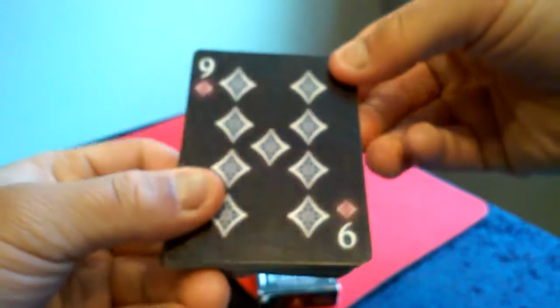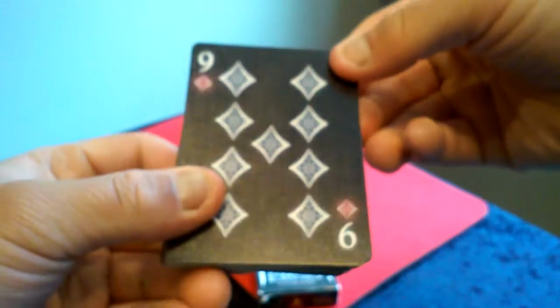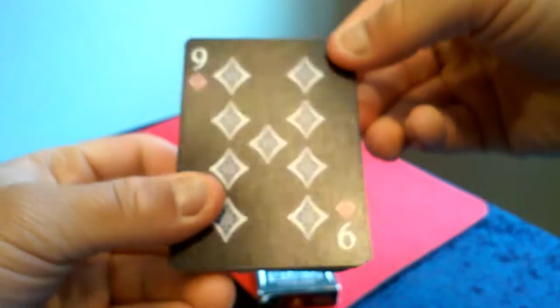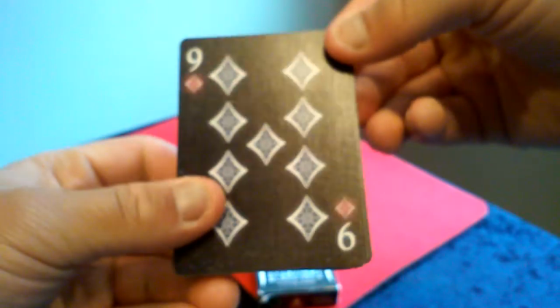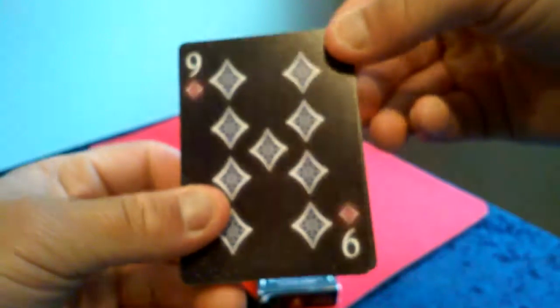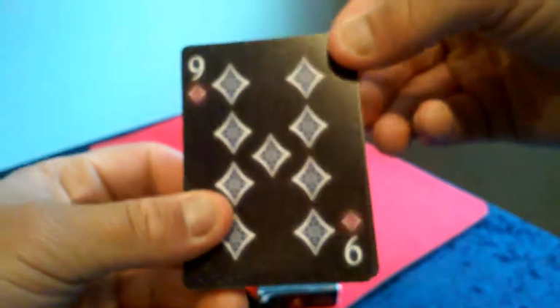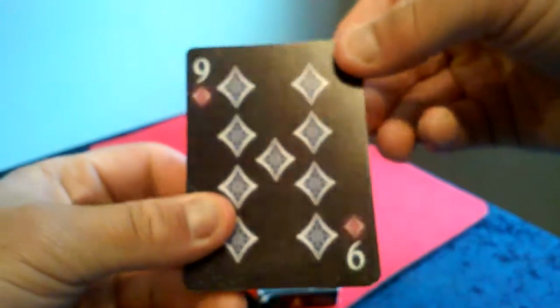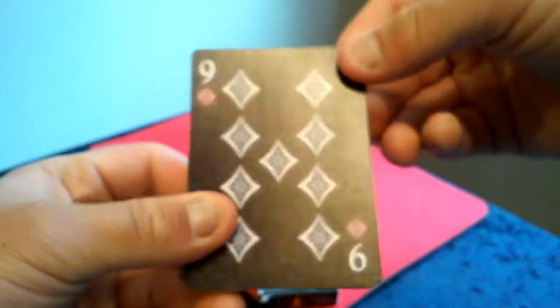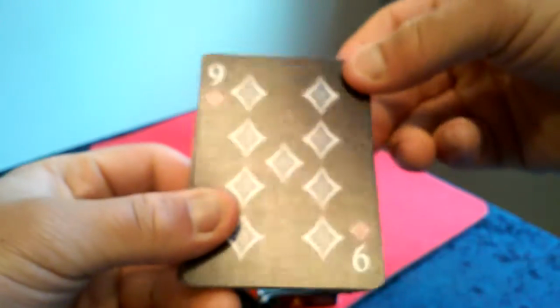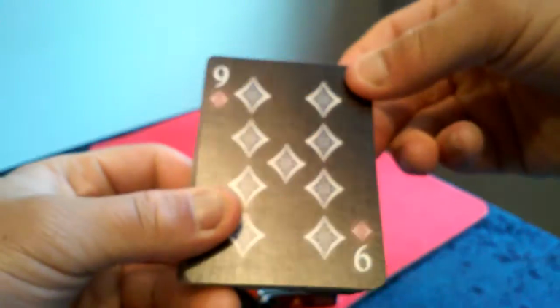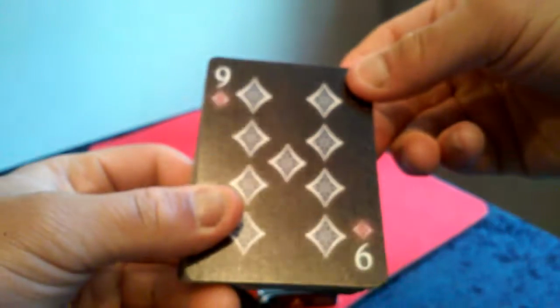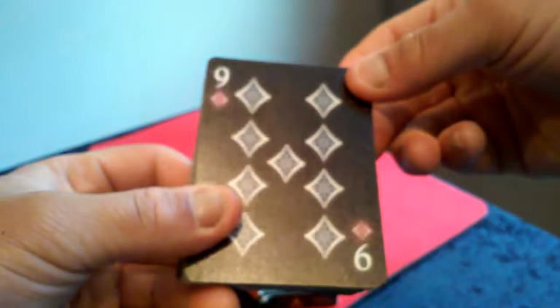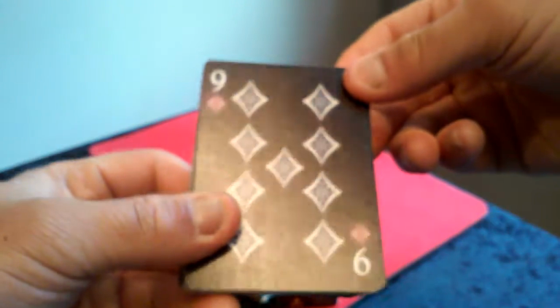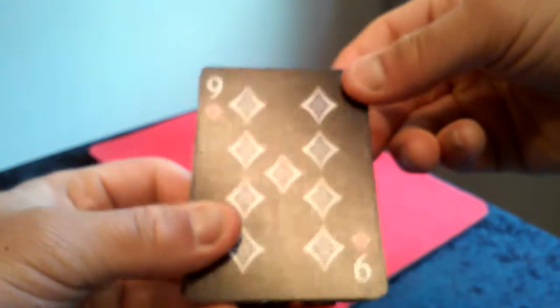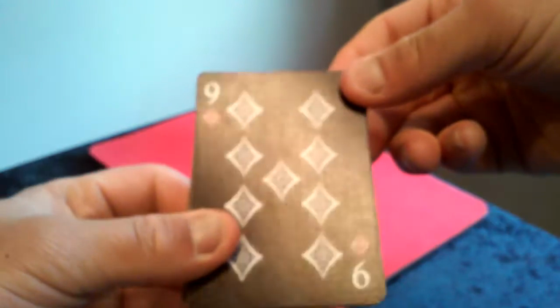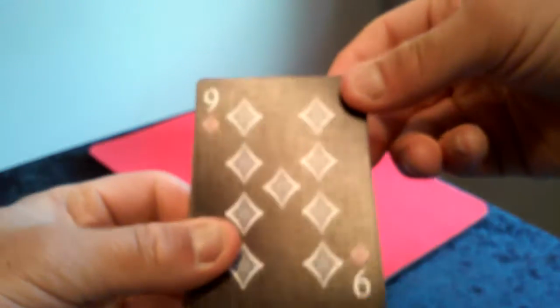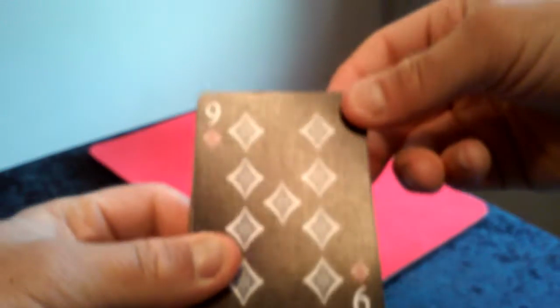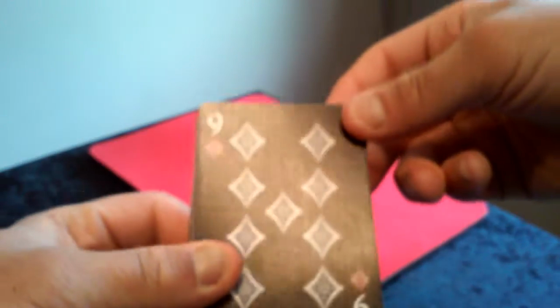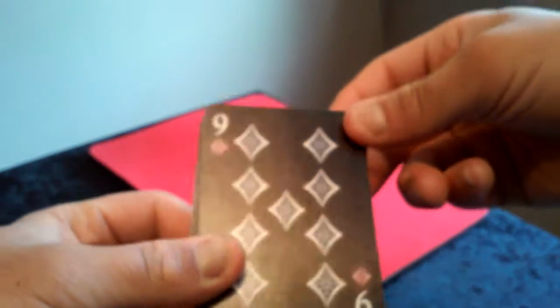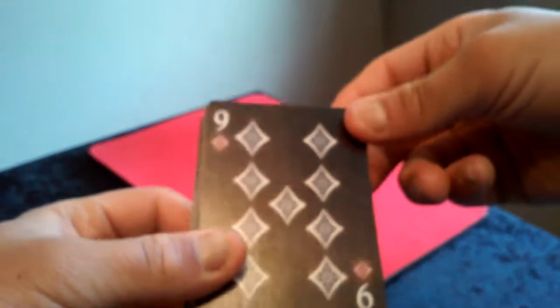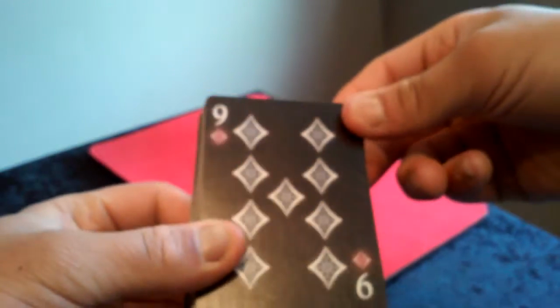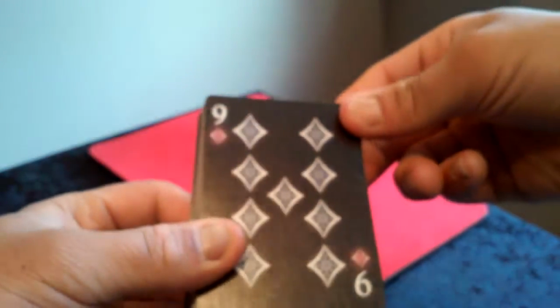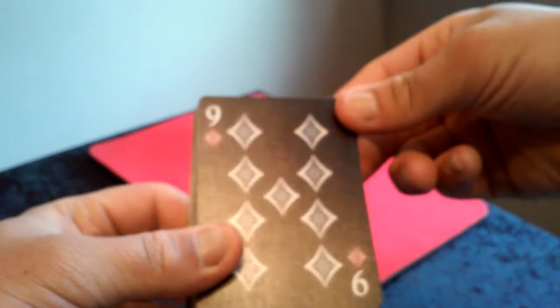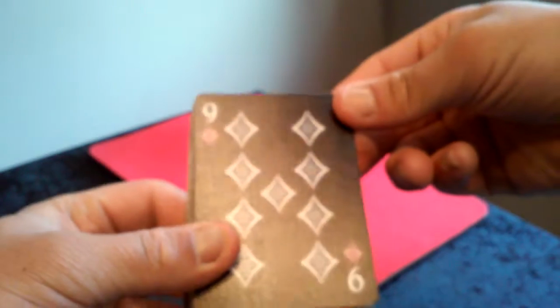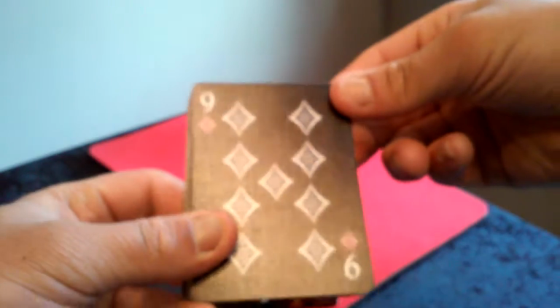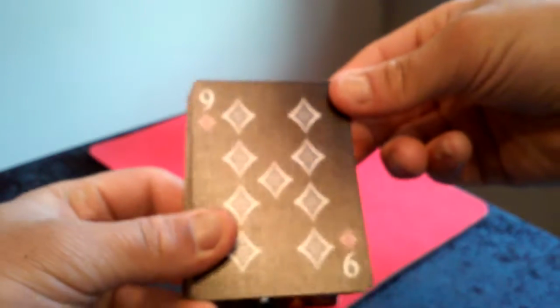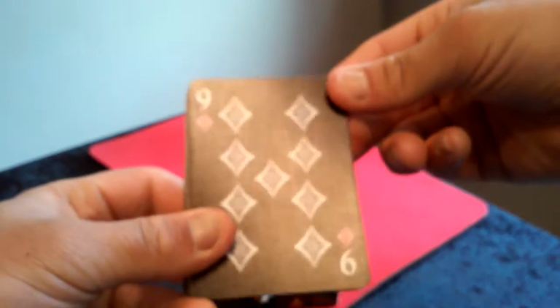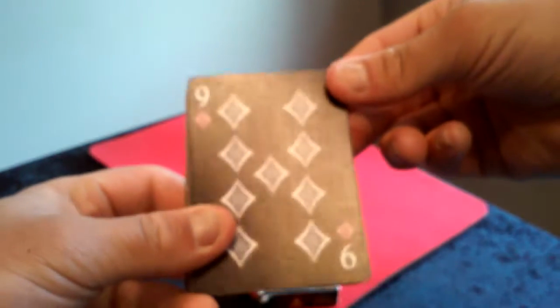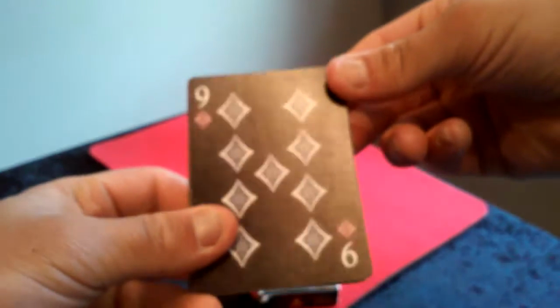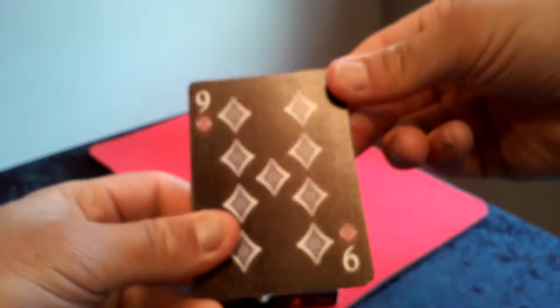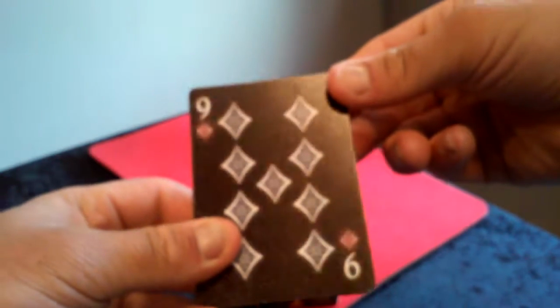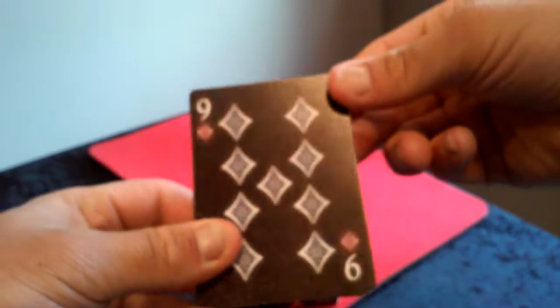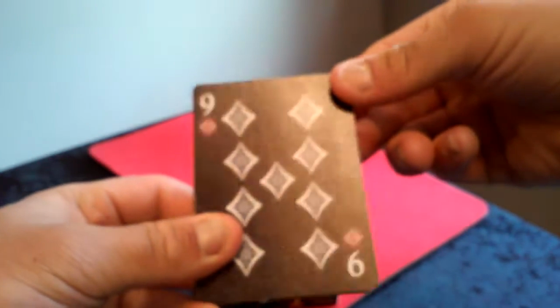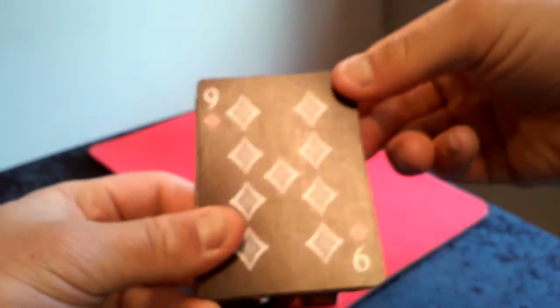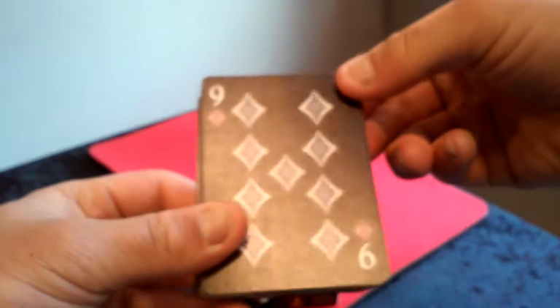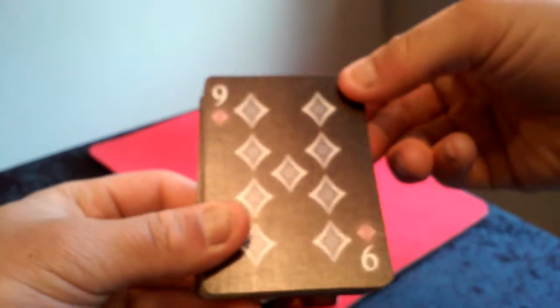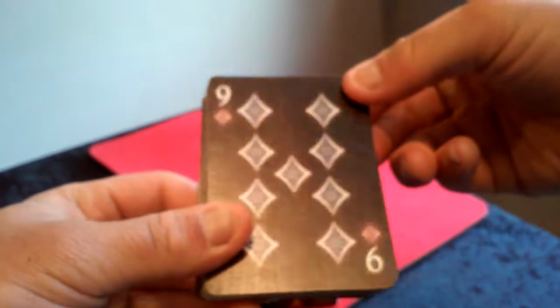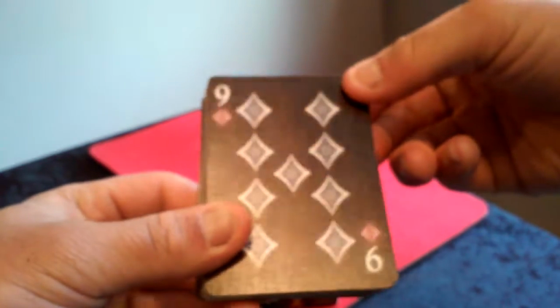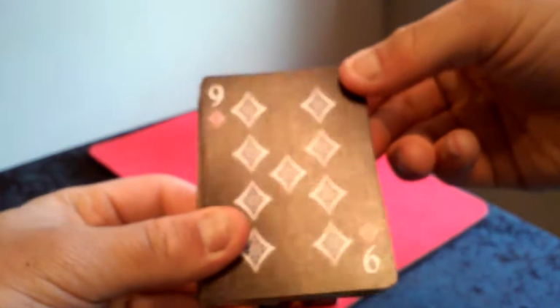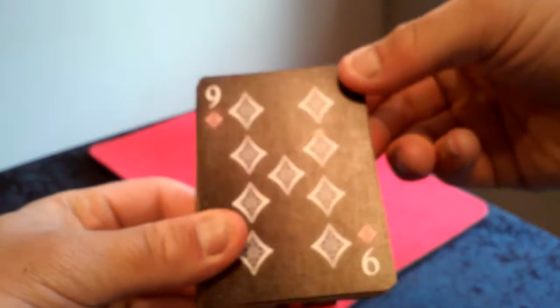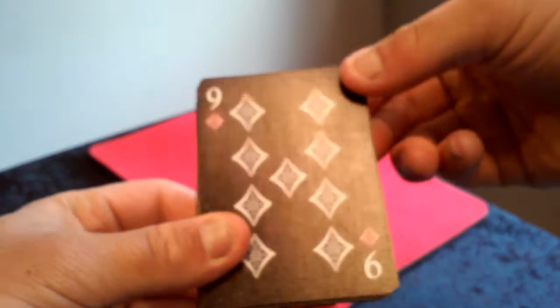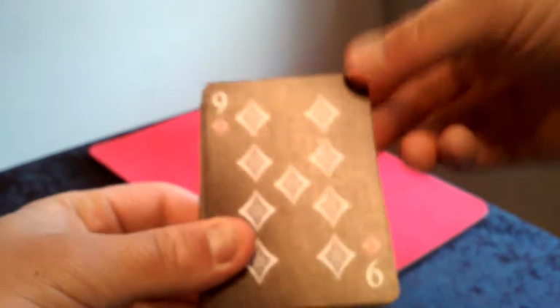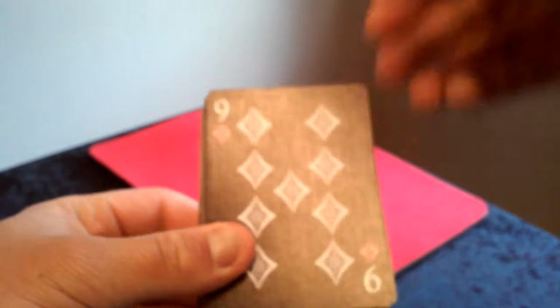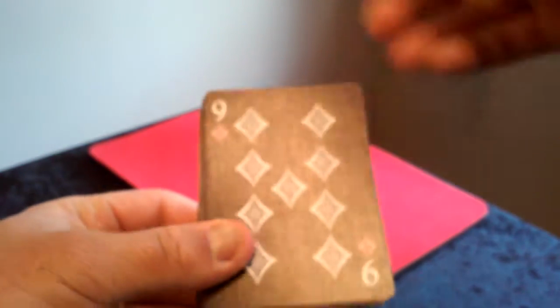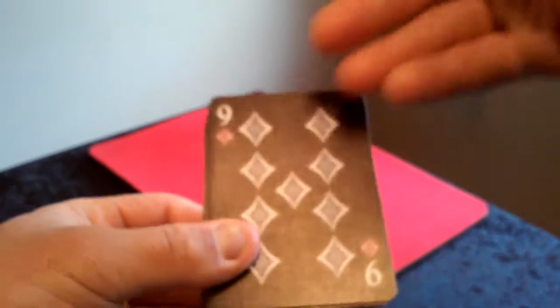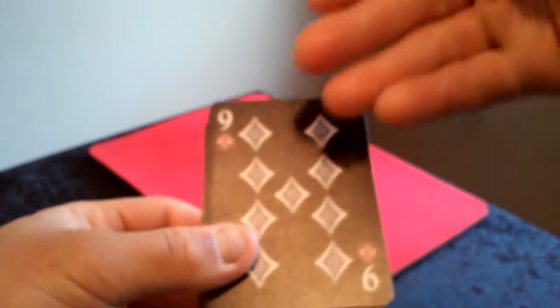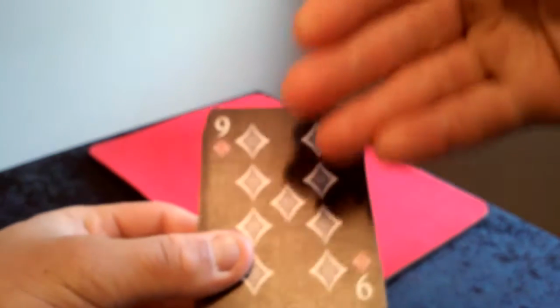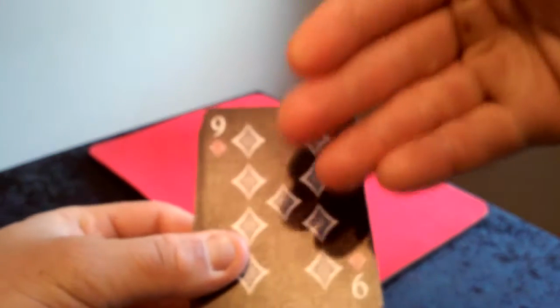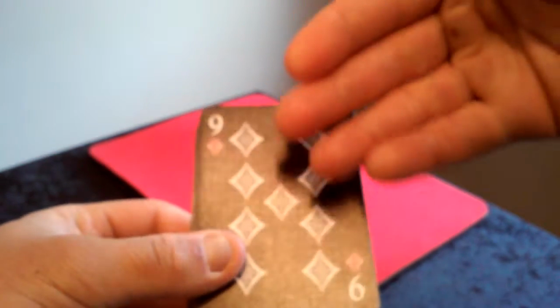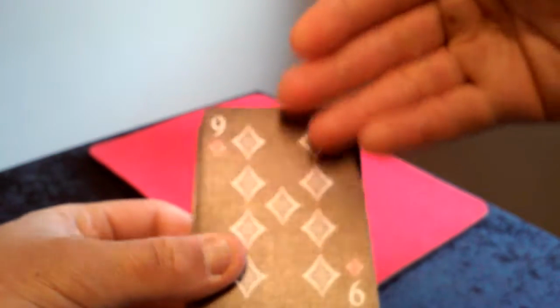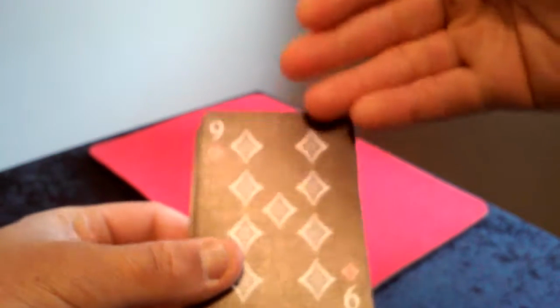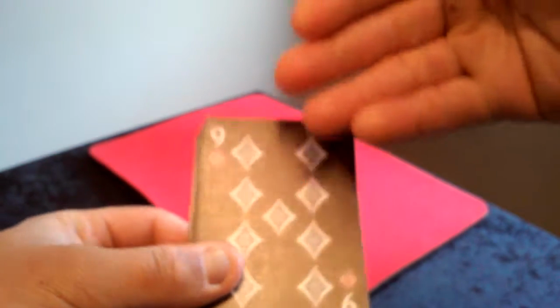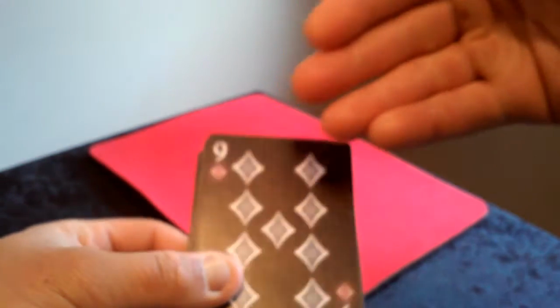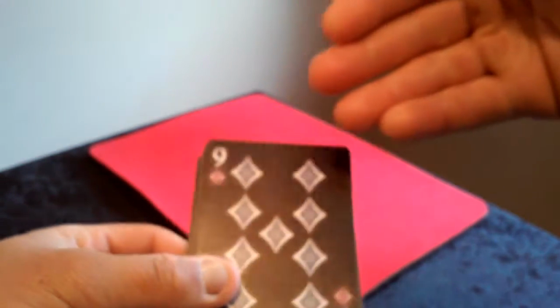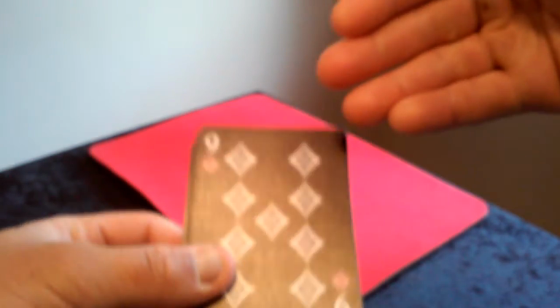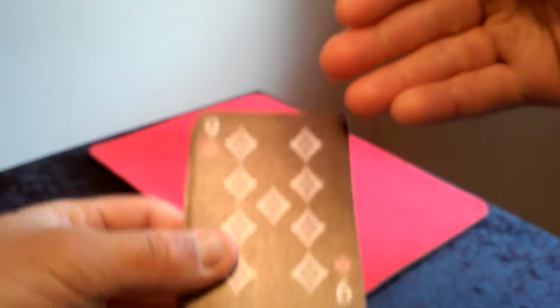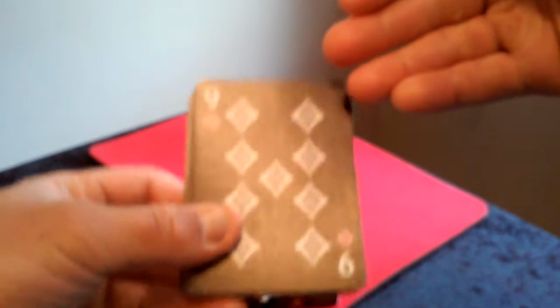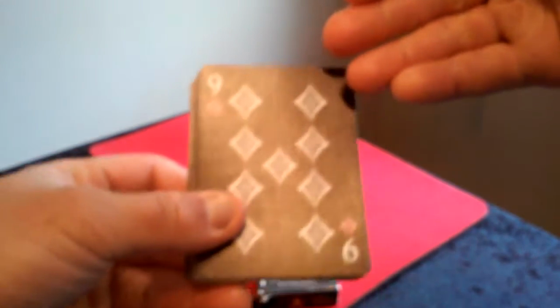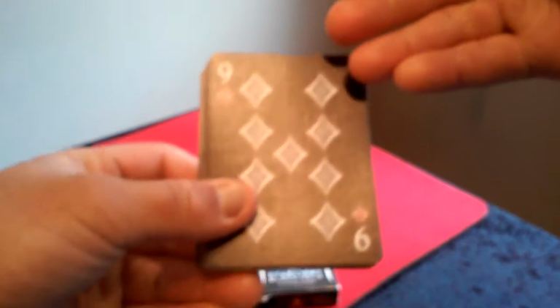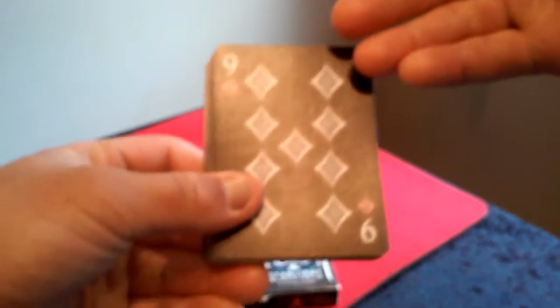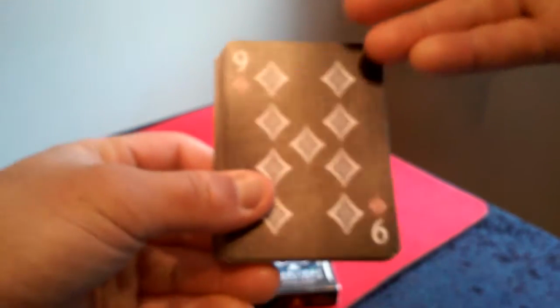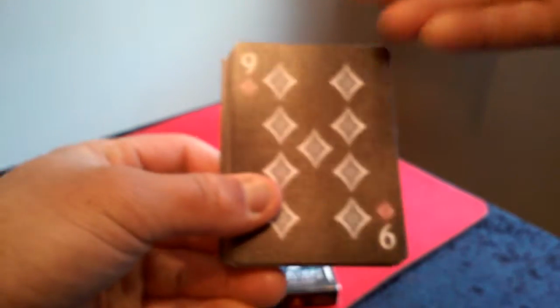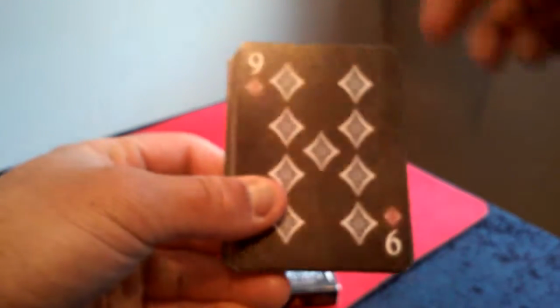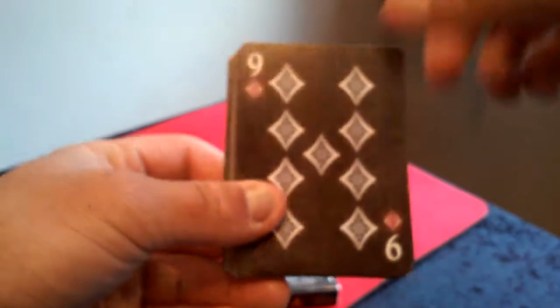The finish is really nice off the light reflection as well. See how it is reflecting off the light.